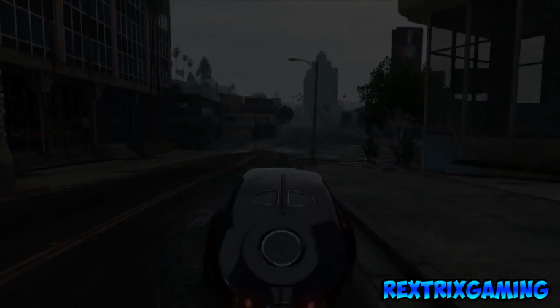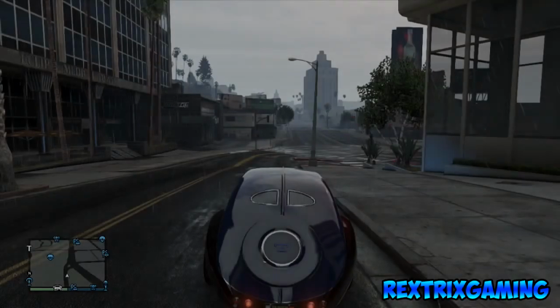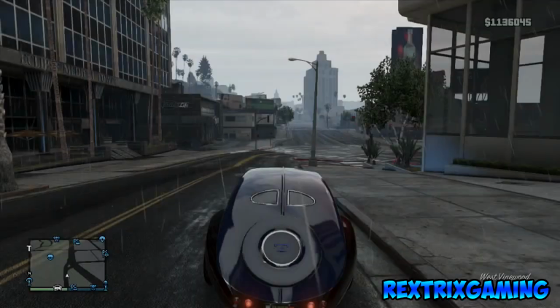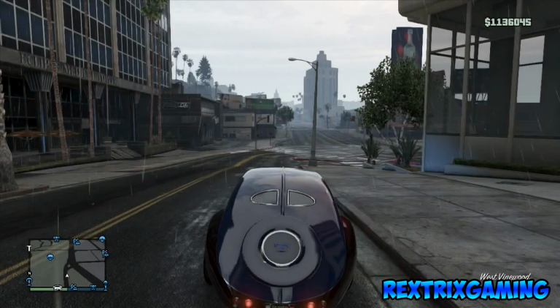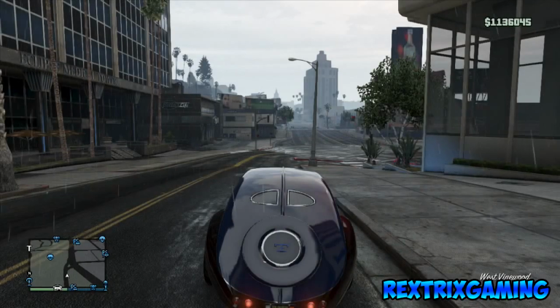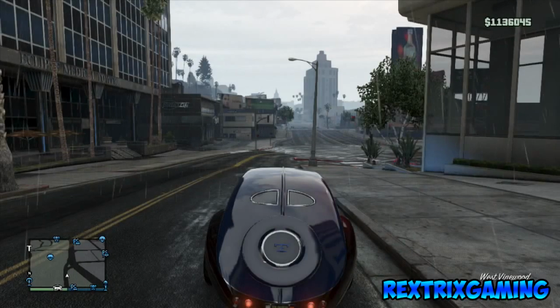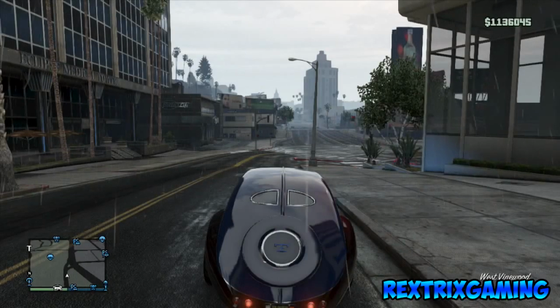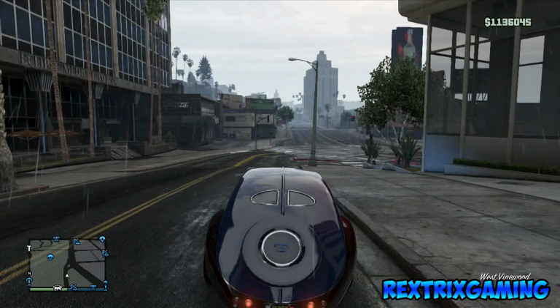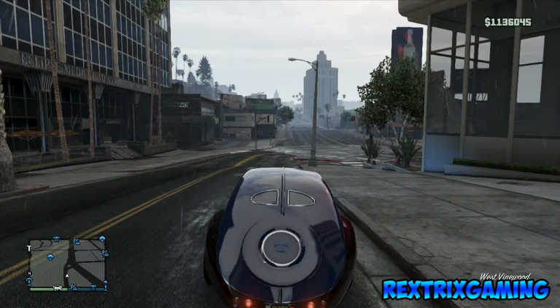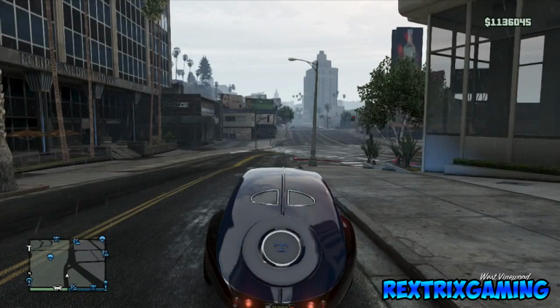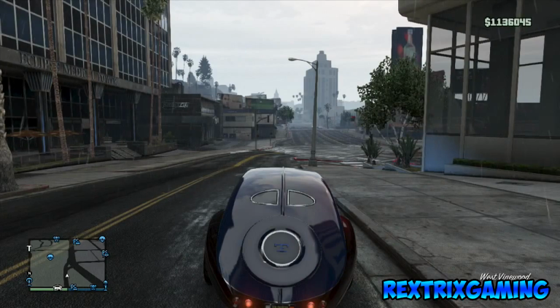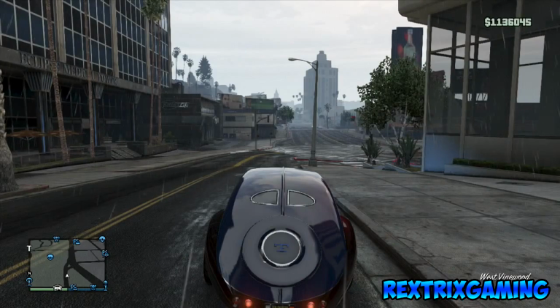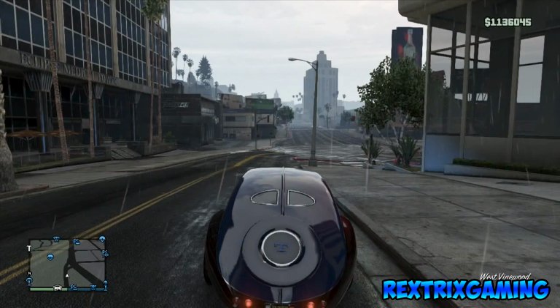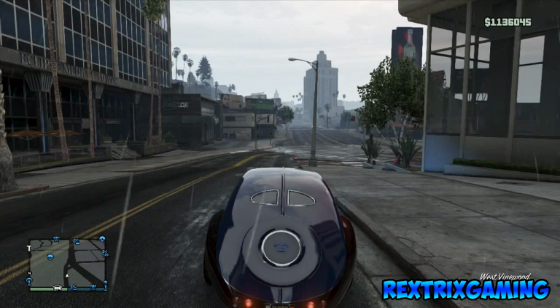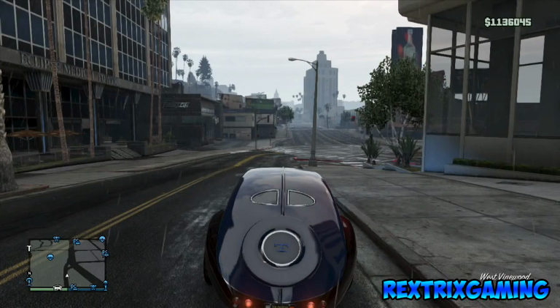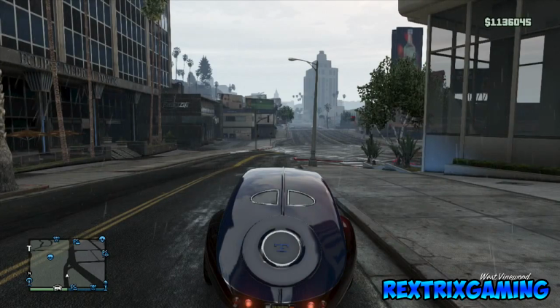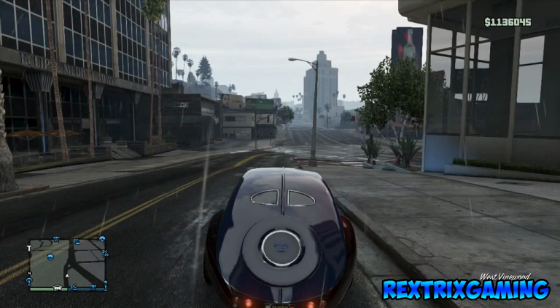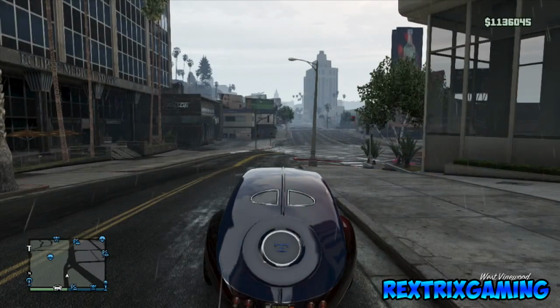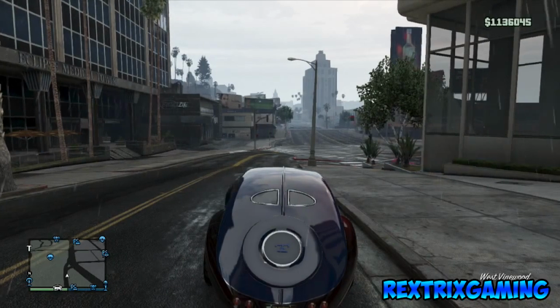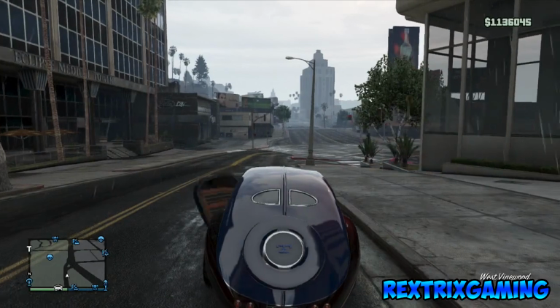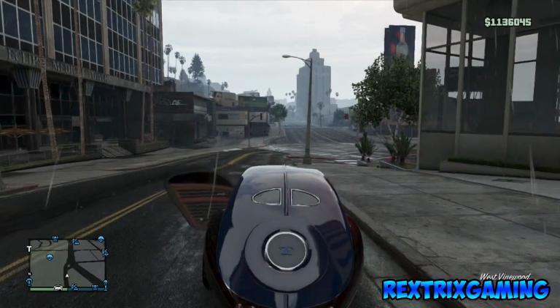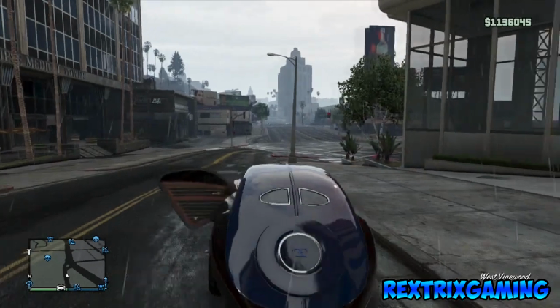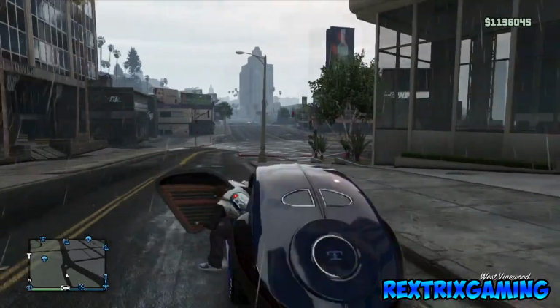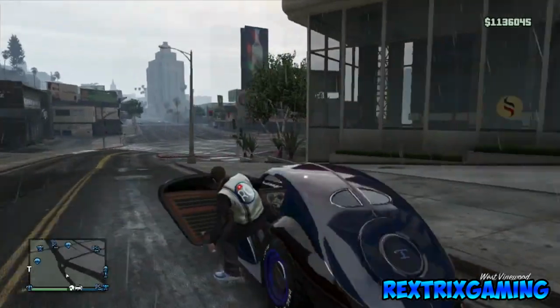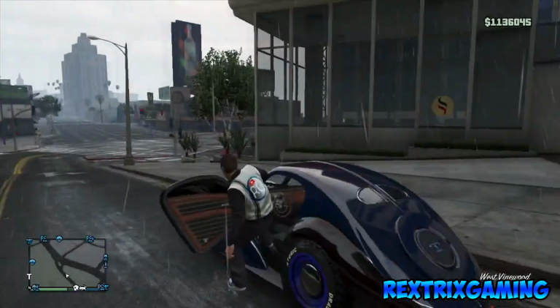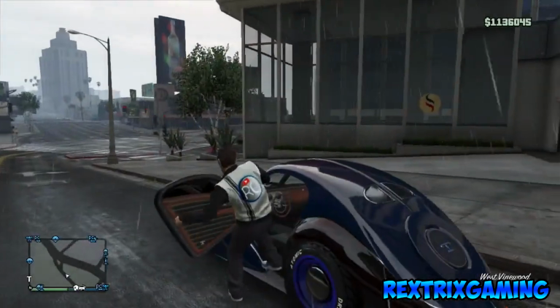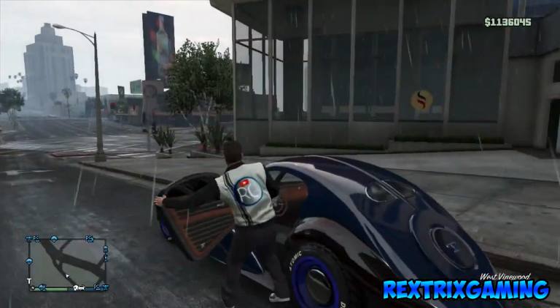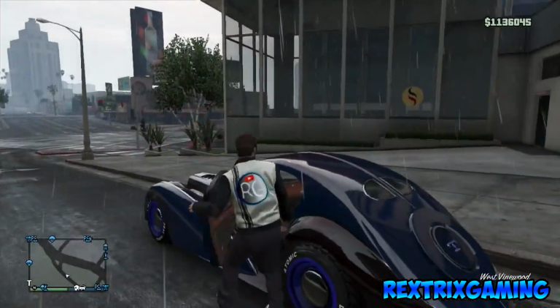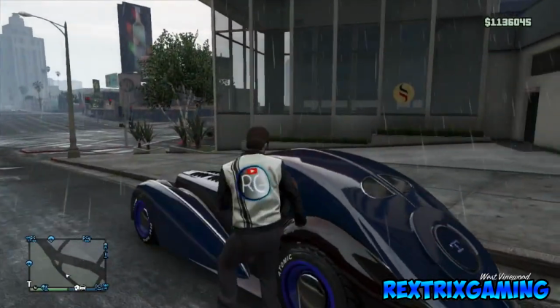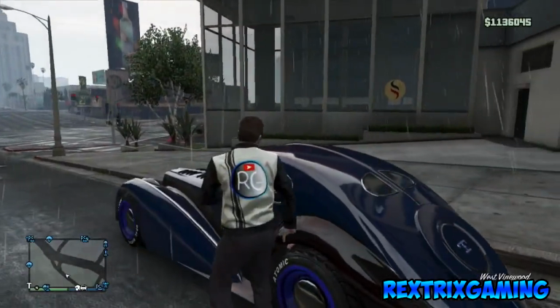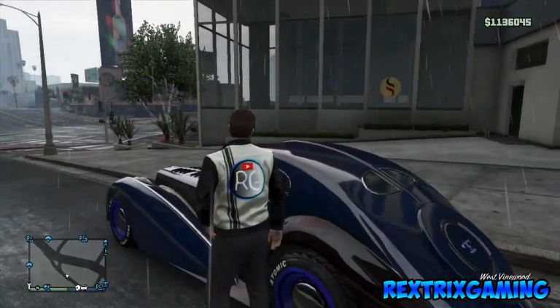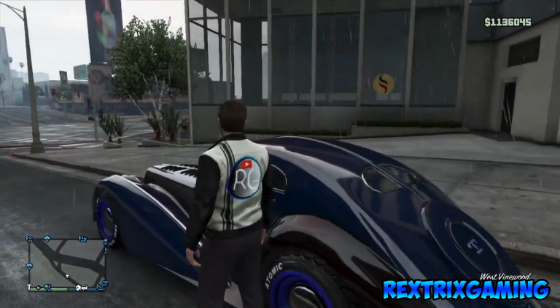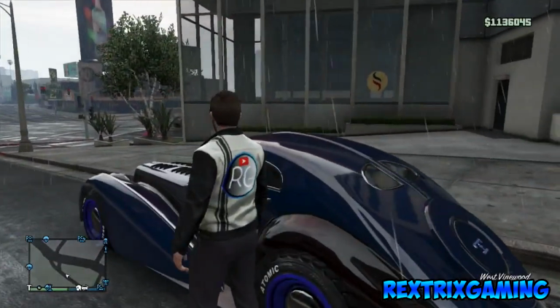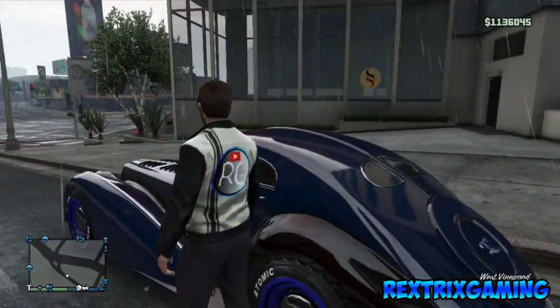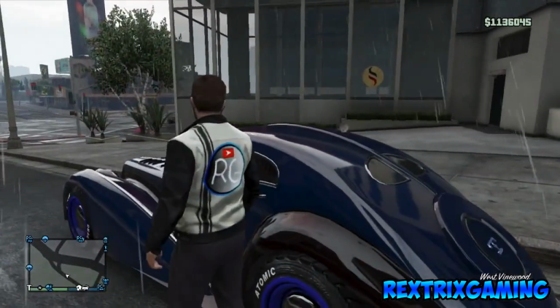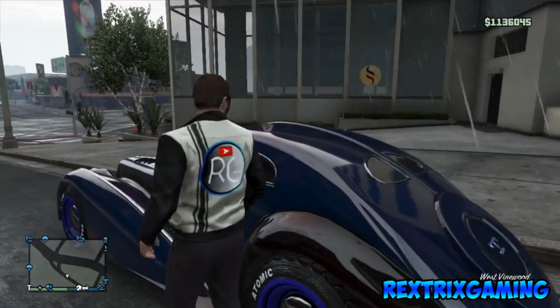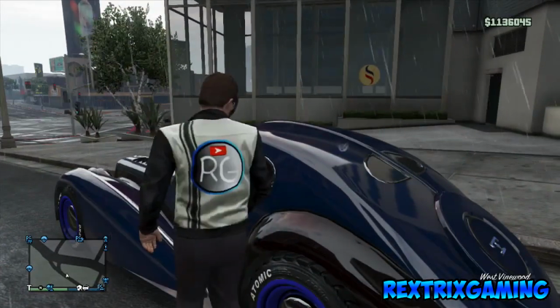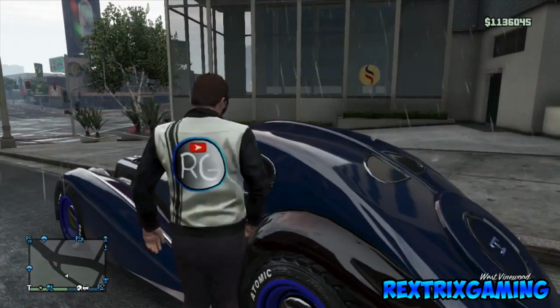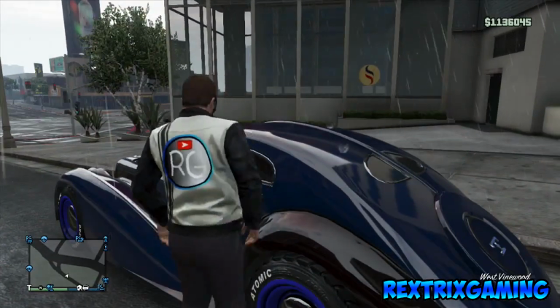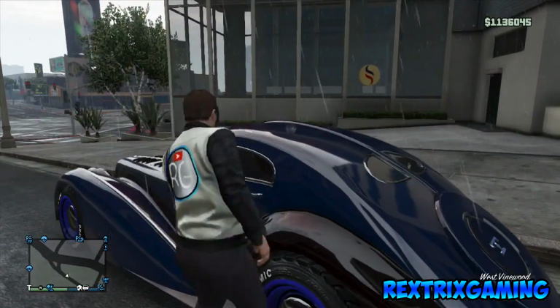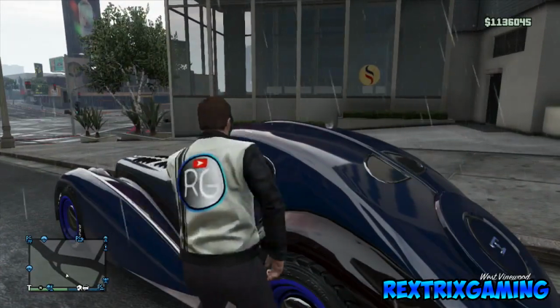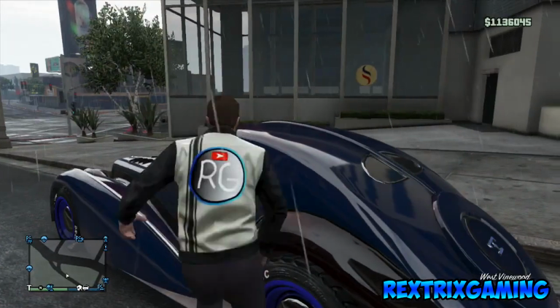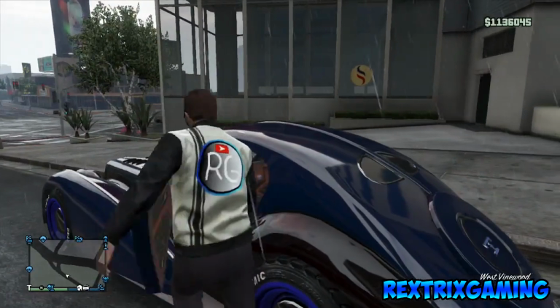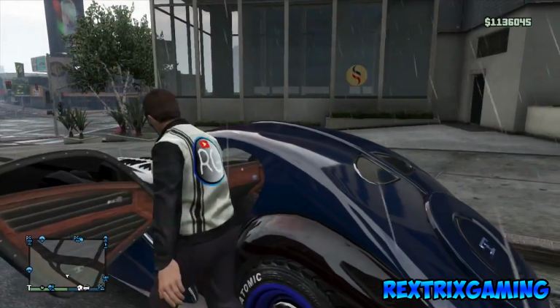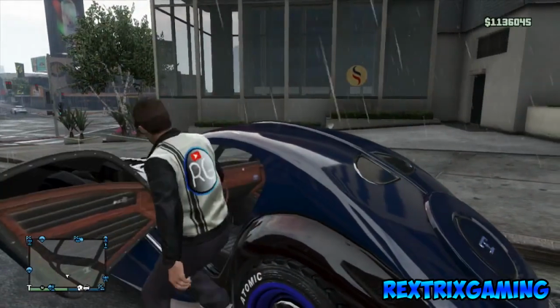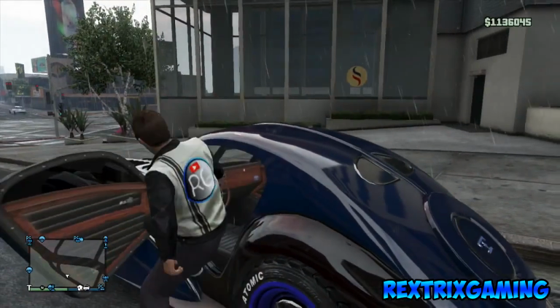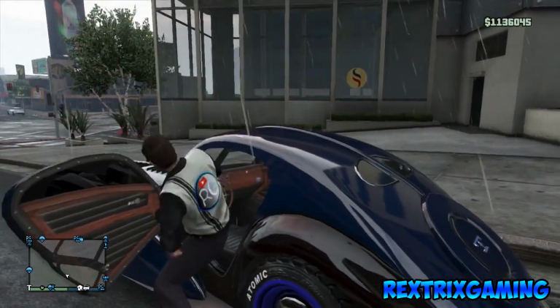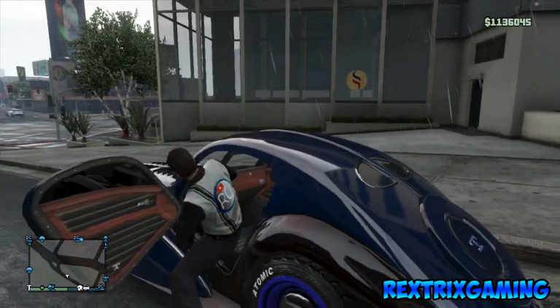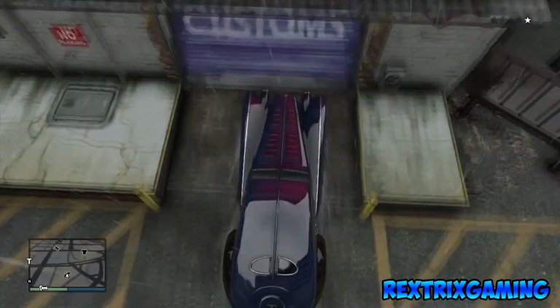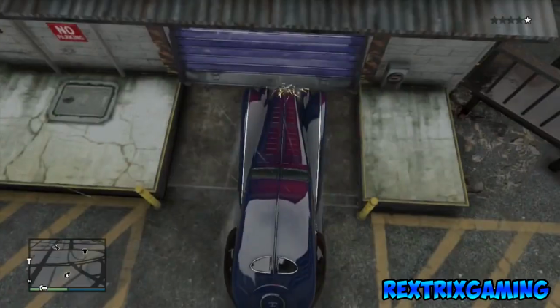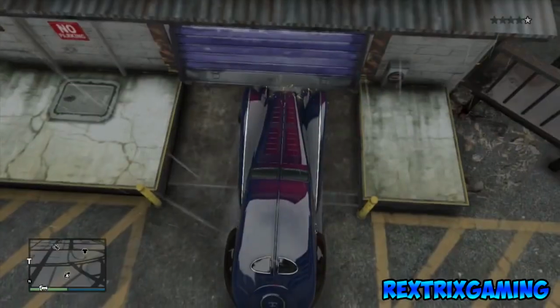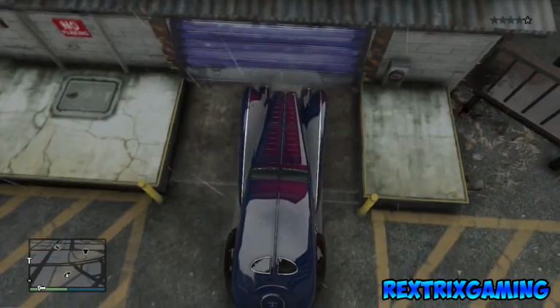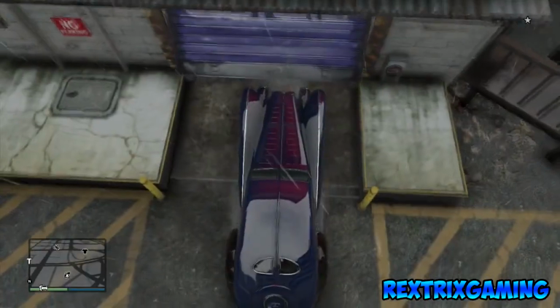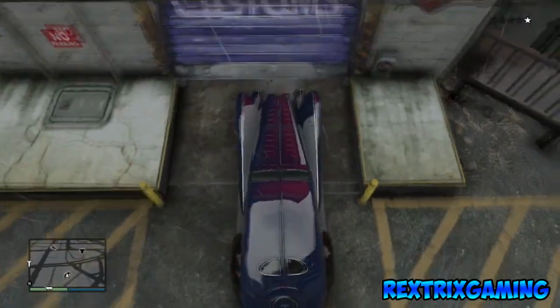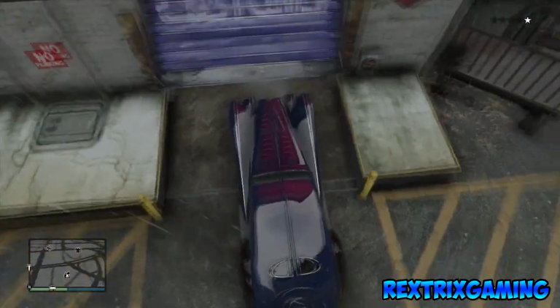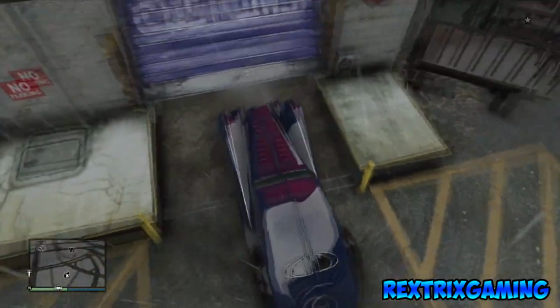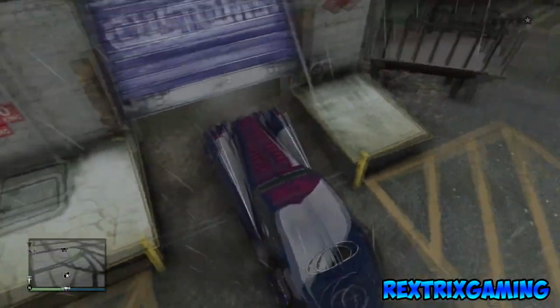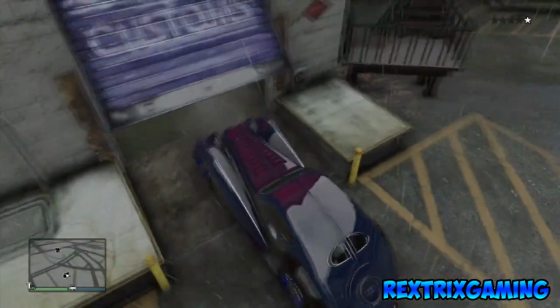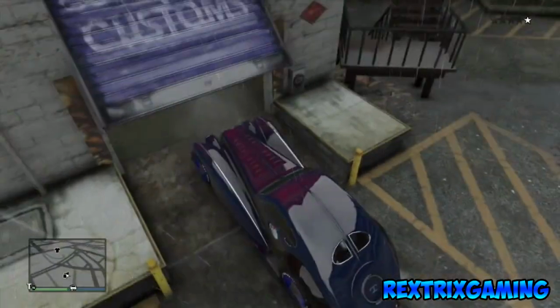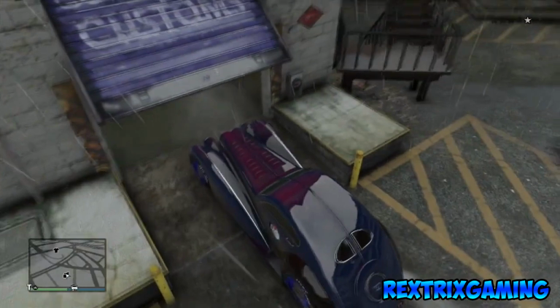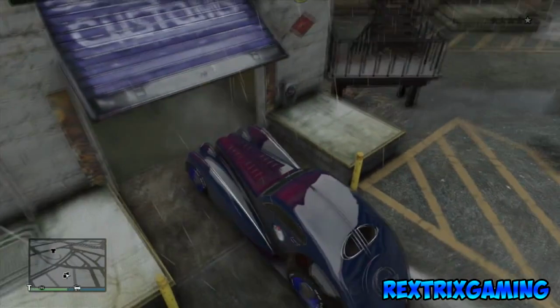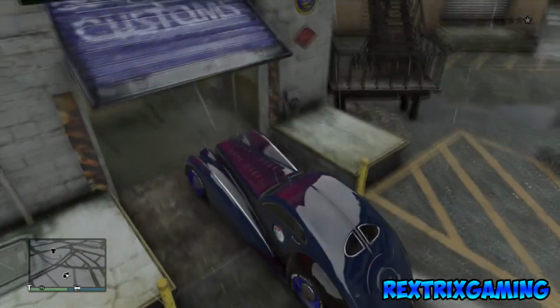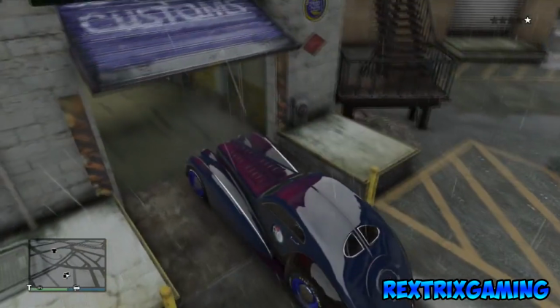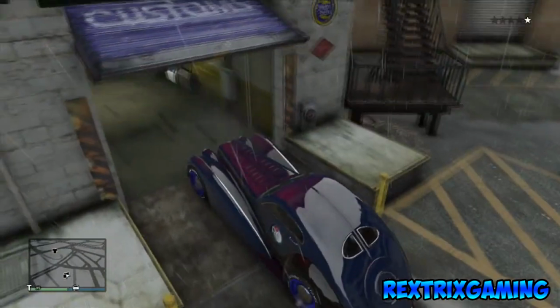Once it loads up, get right outside — go out of your car and then go back in. If it has a personal vehicle icon, it means you did it wrong.